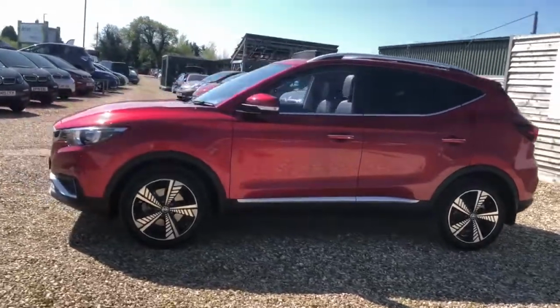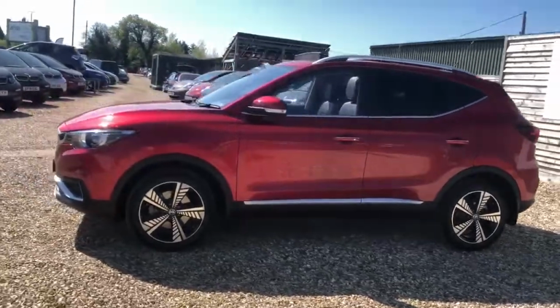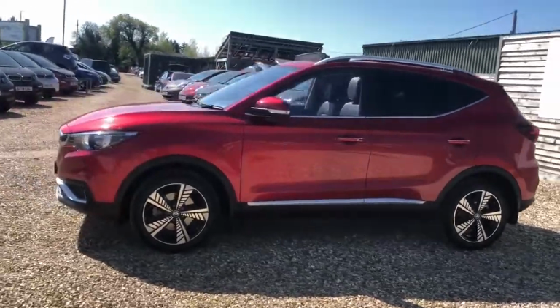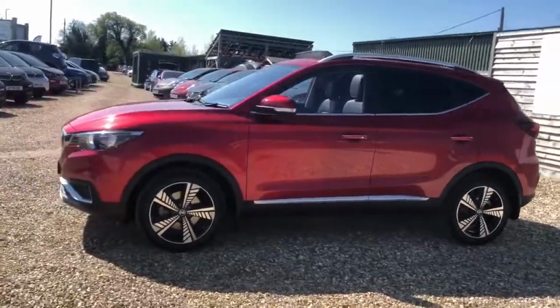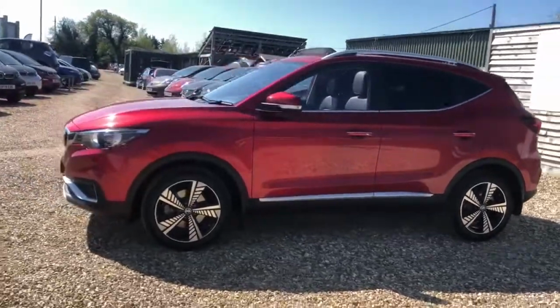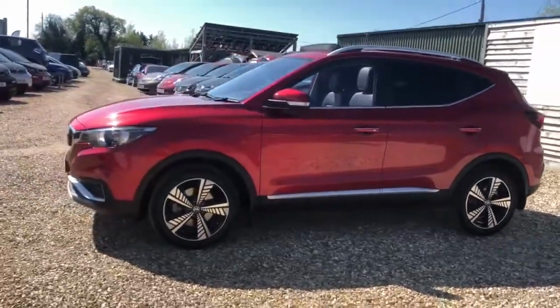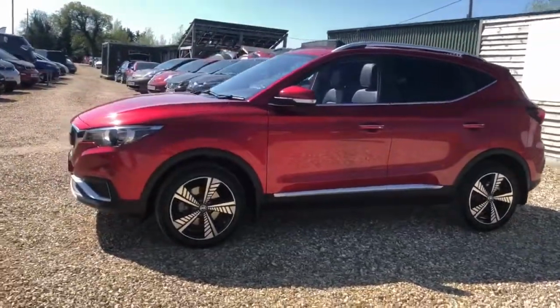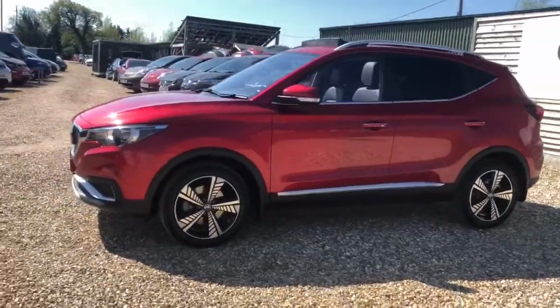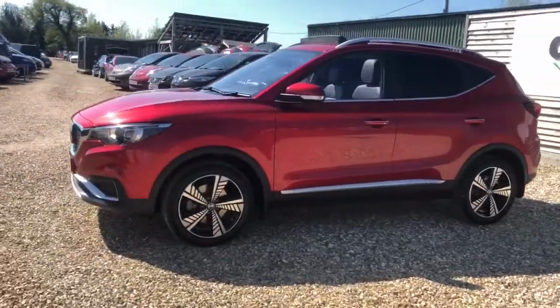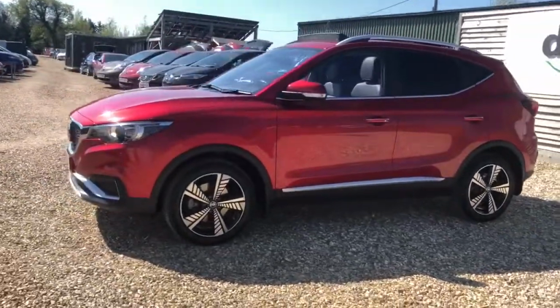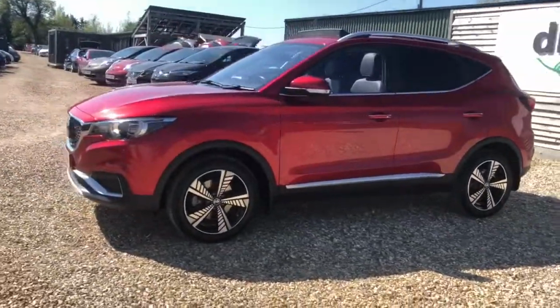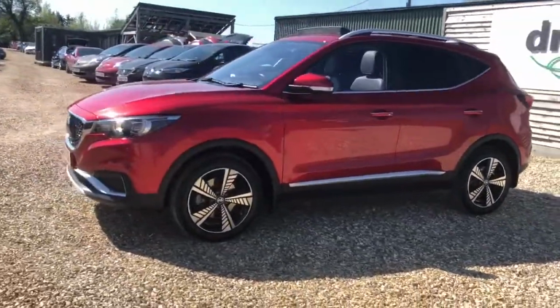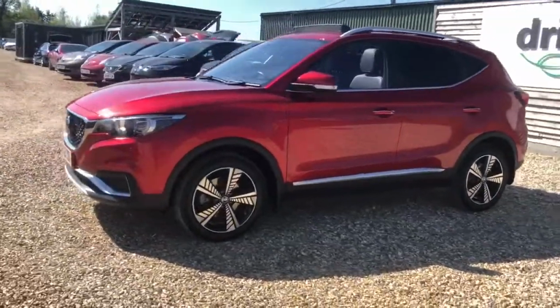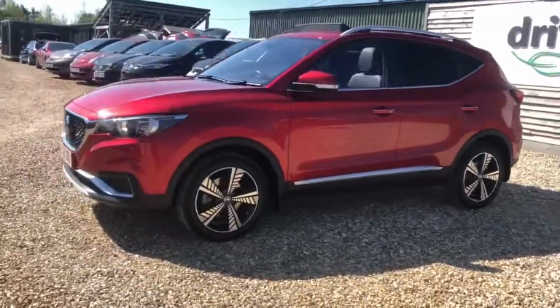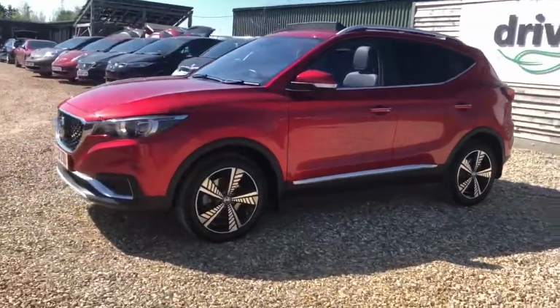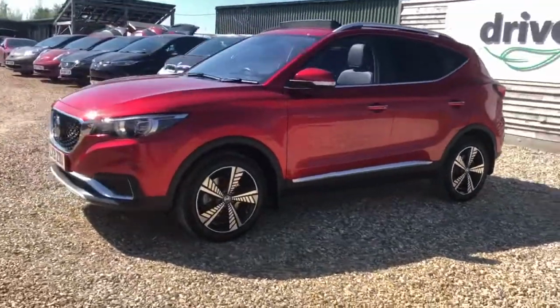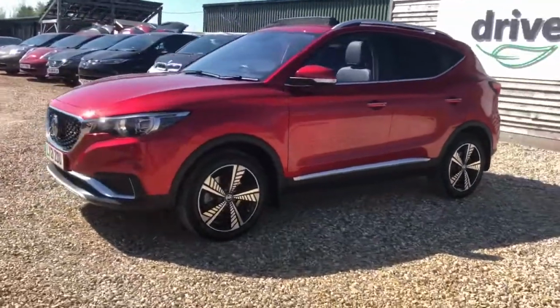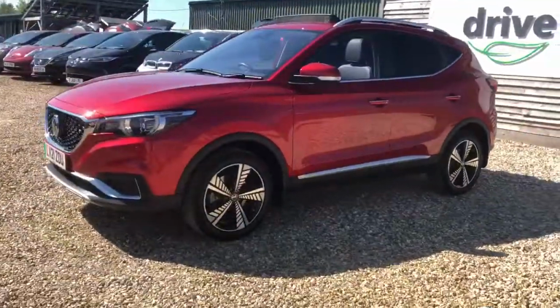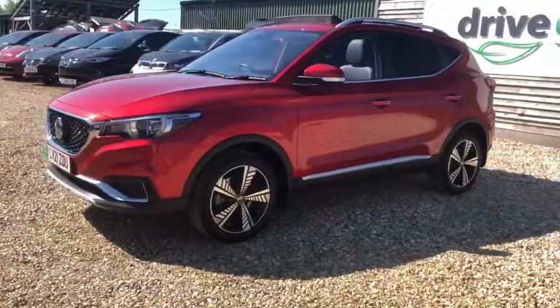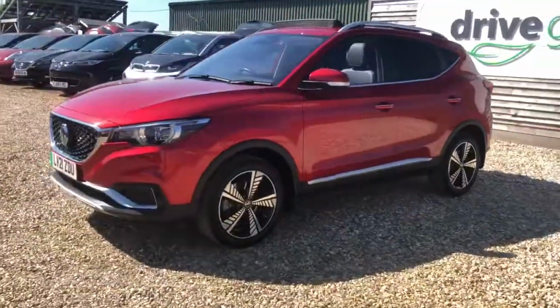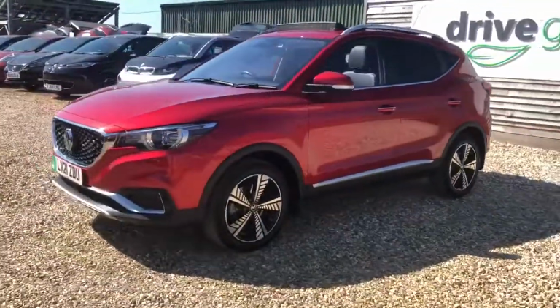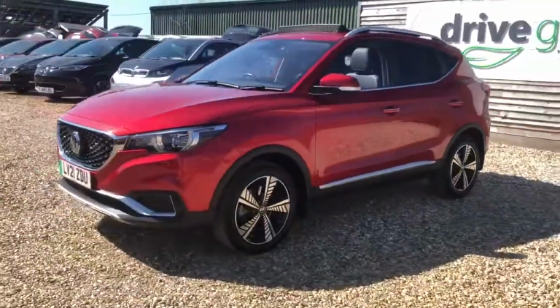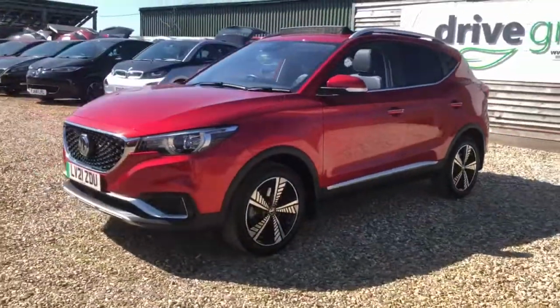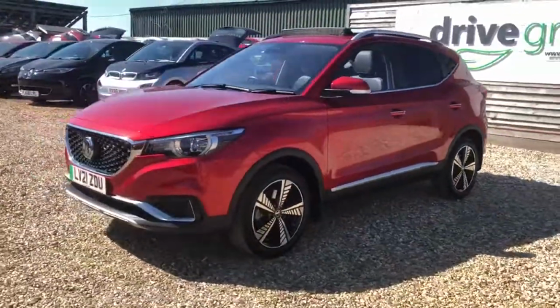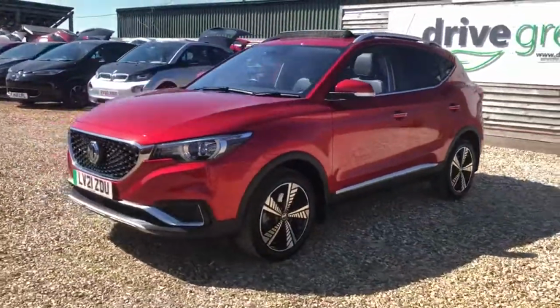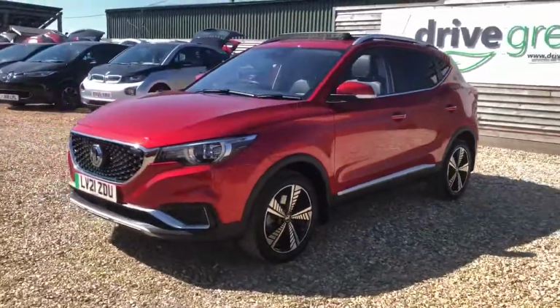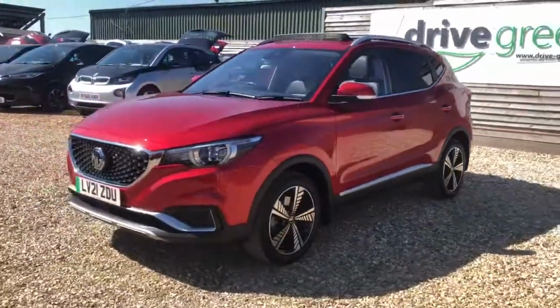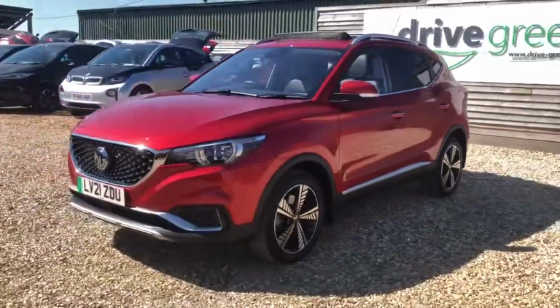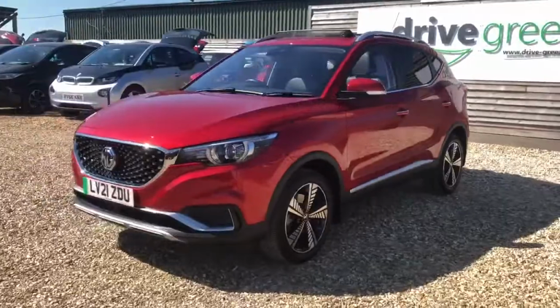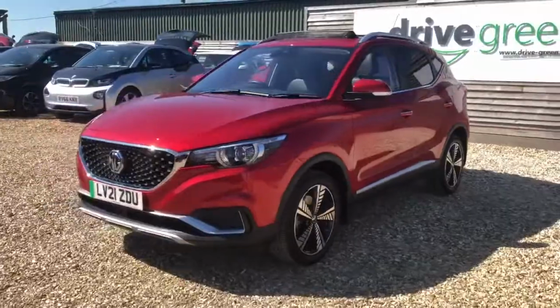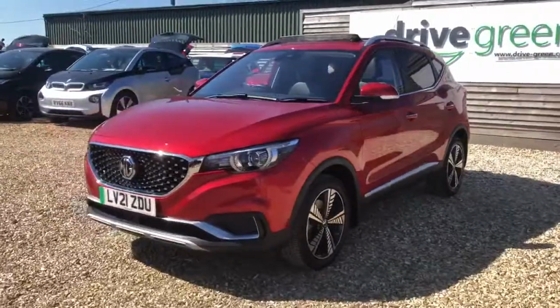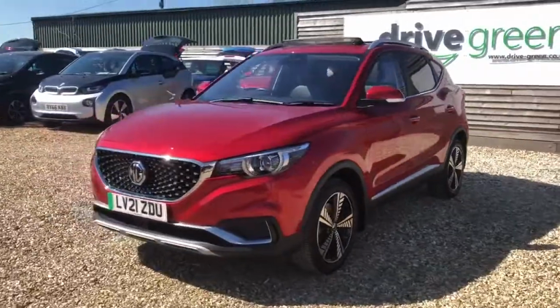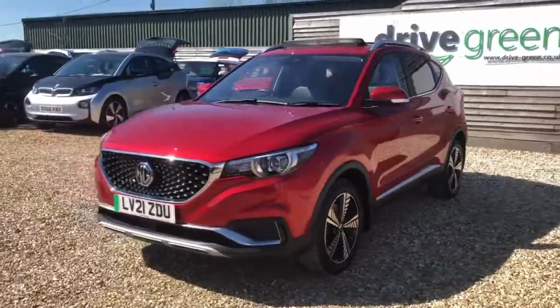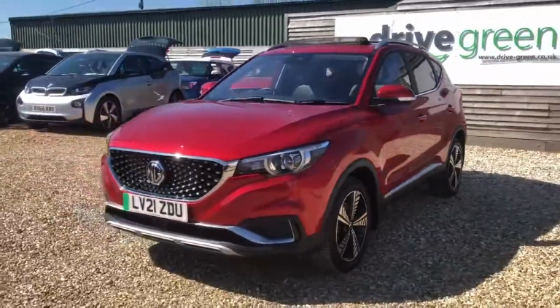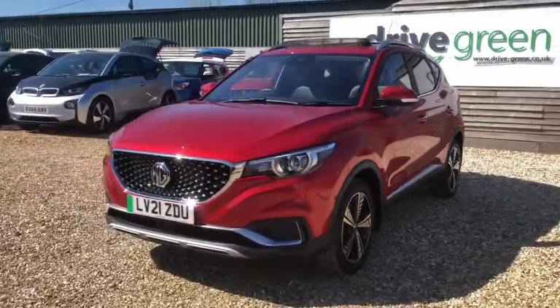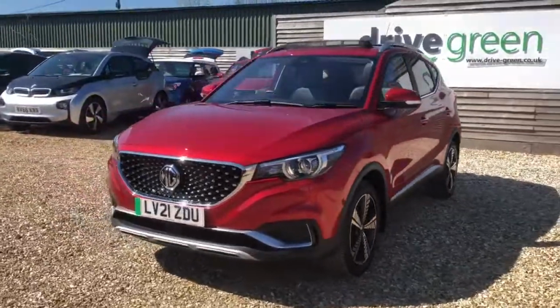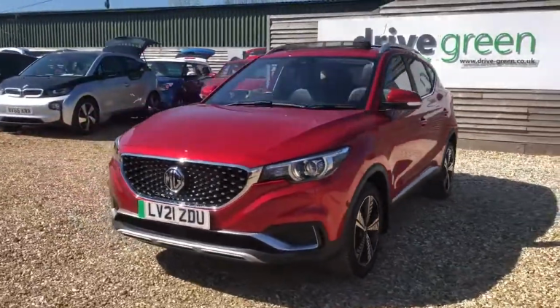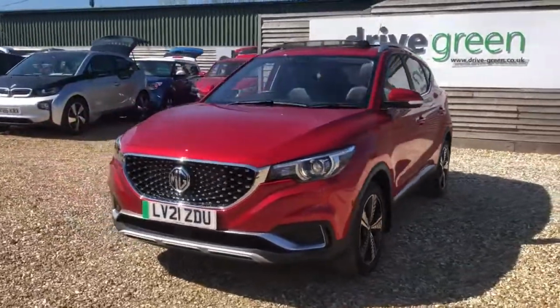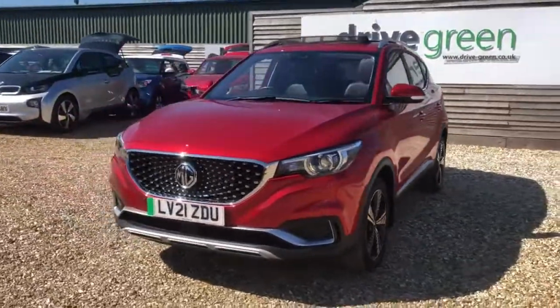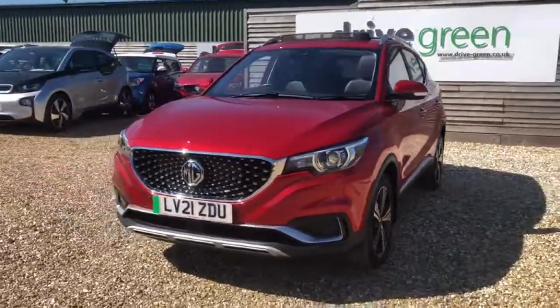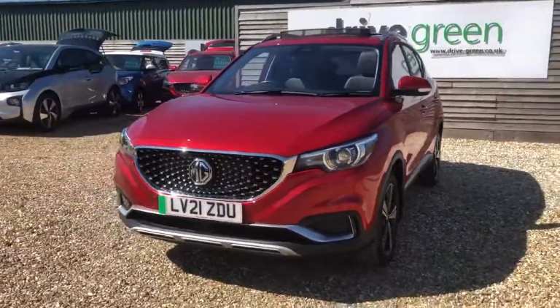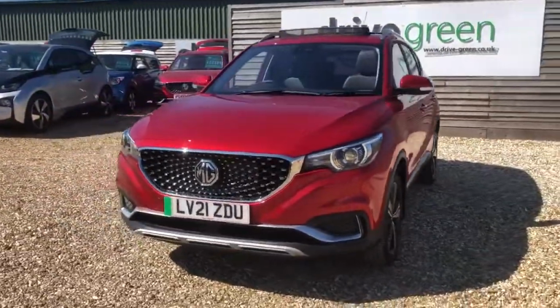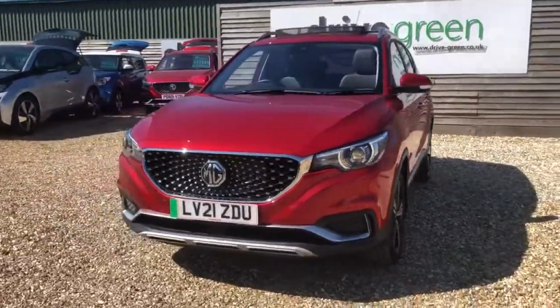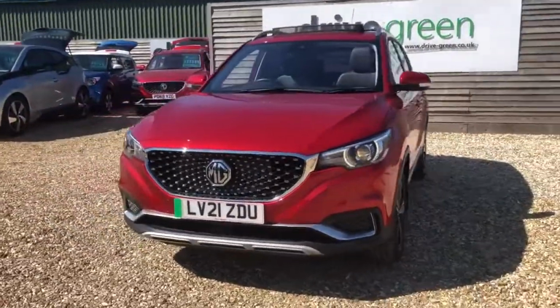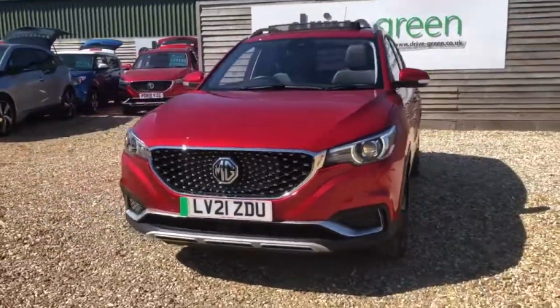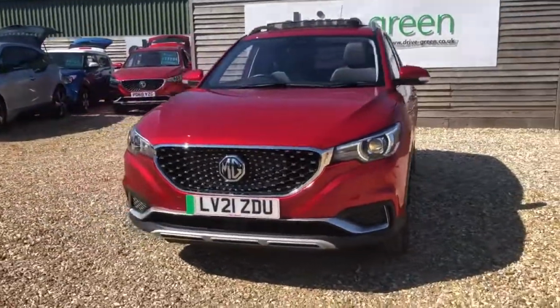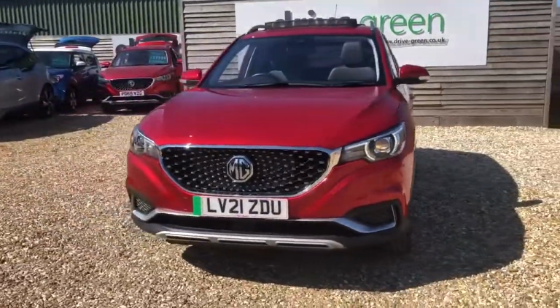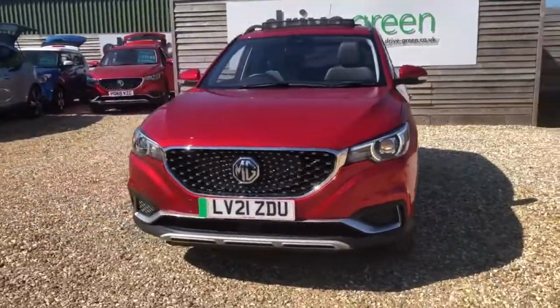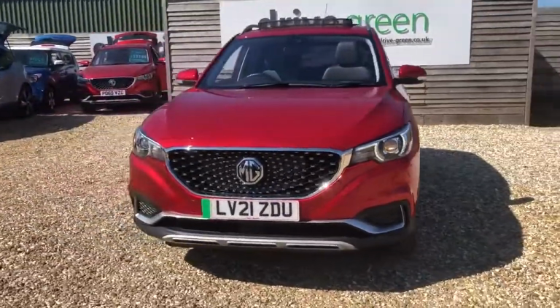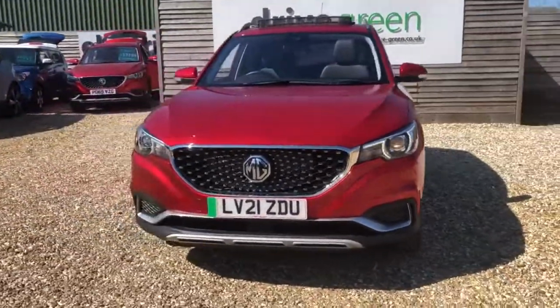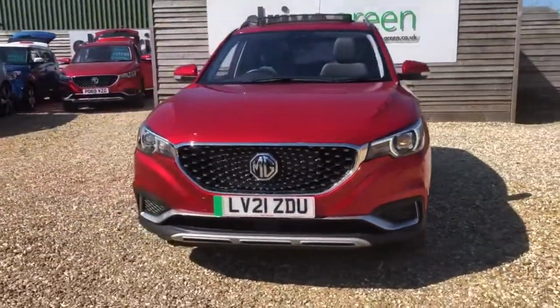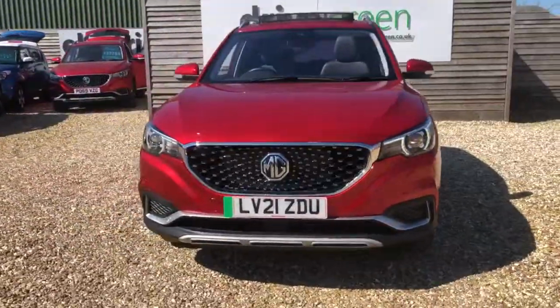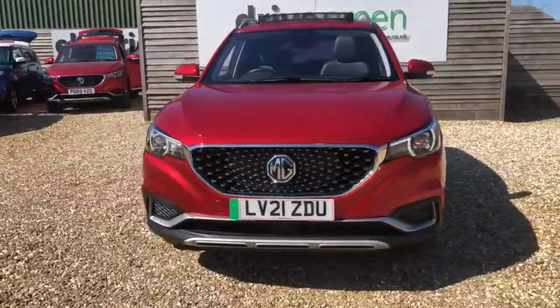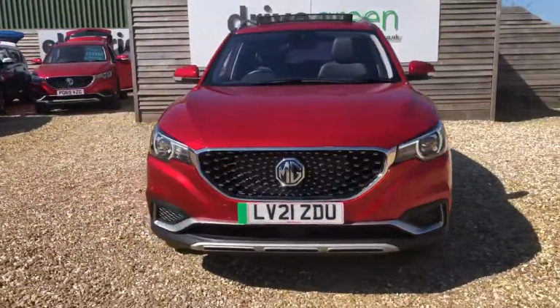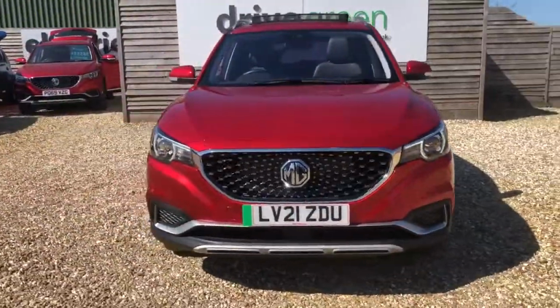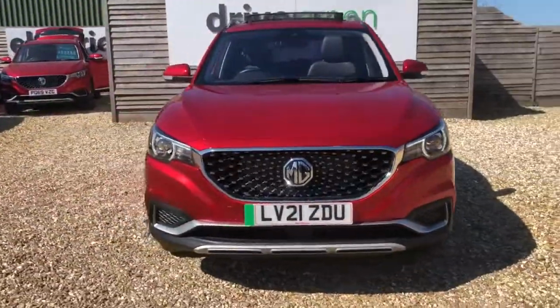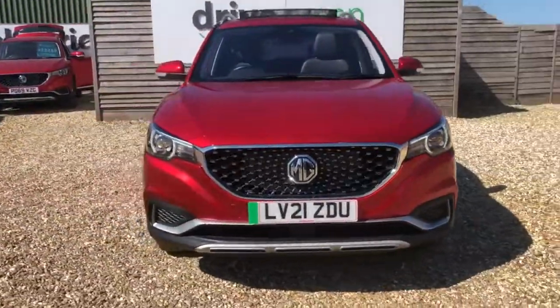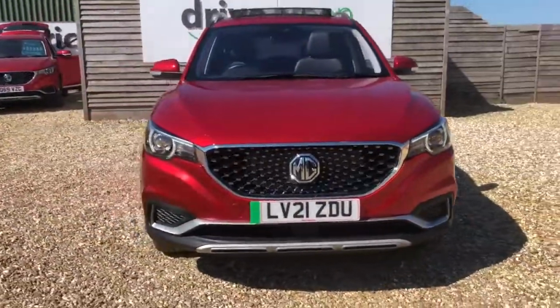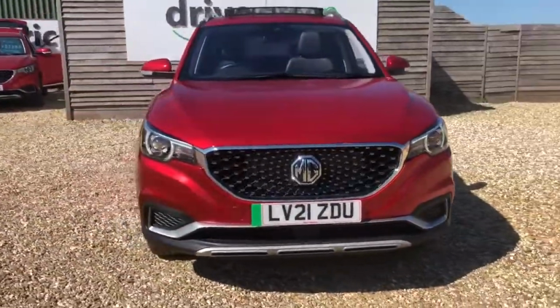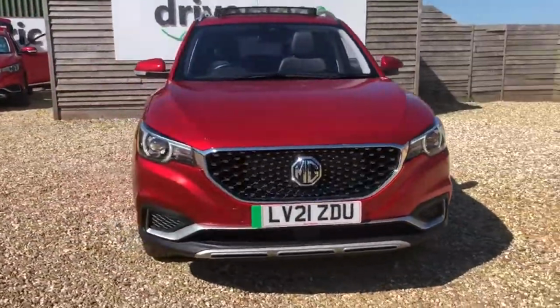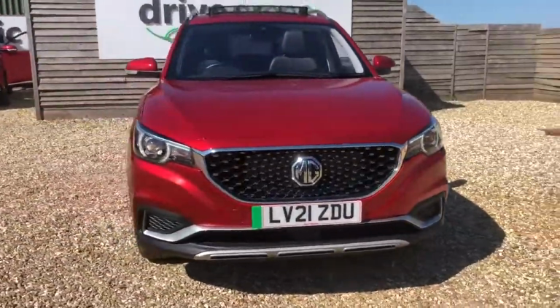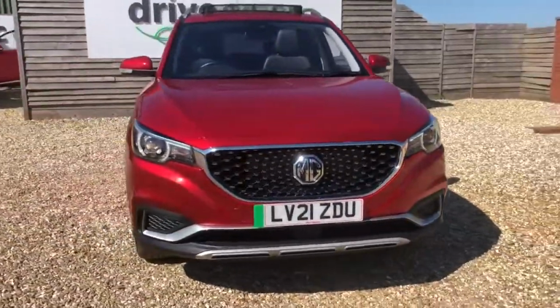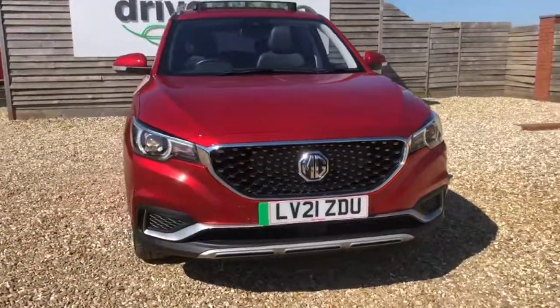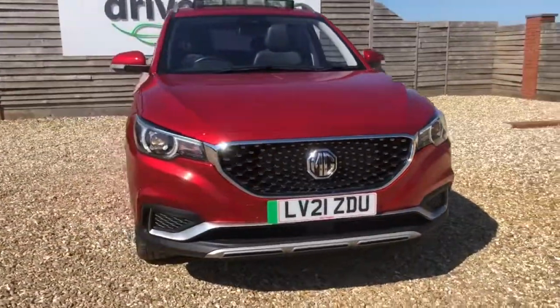Hello, my name is Danny. Welcome to Drive Green. Today we'll be having a look around this beautiful MG ZS Exclusive in red.